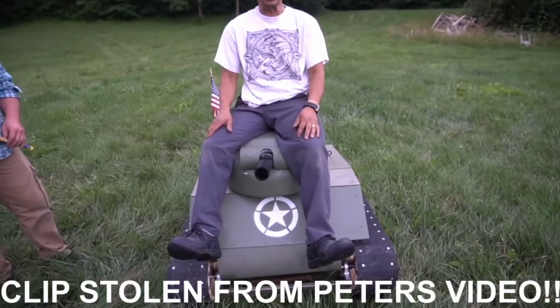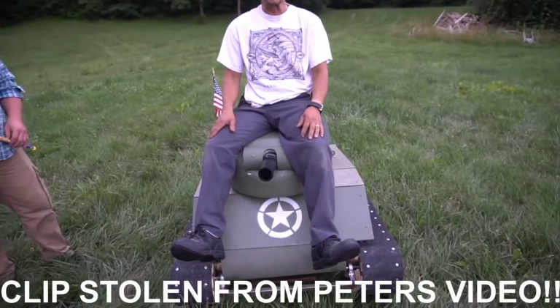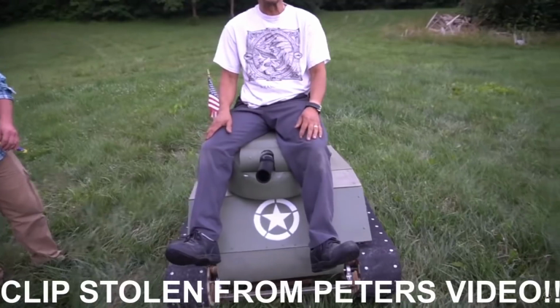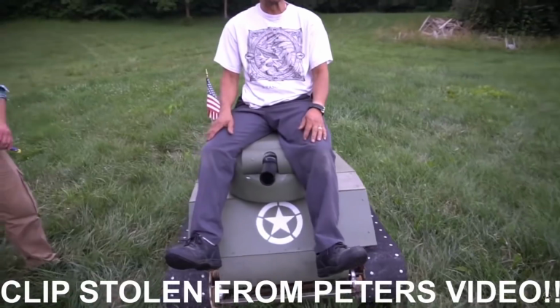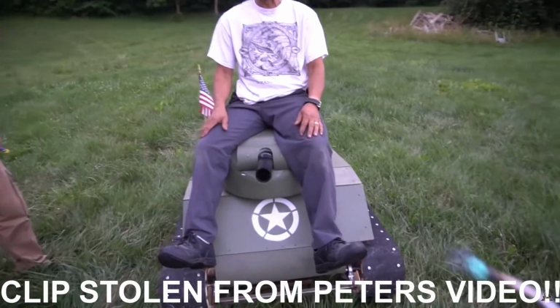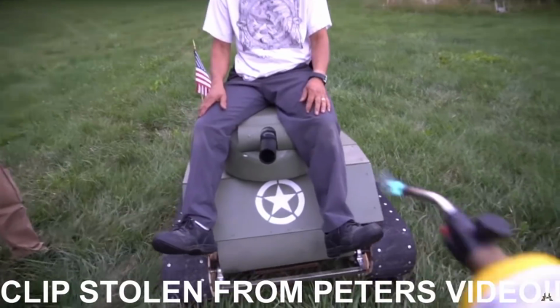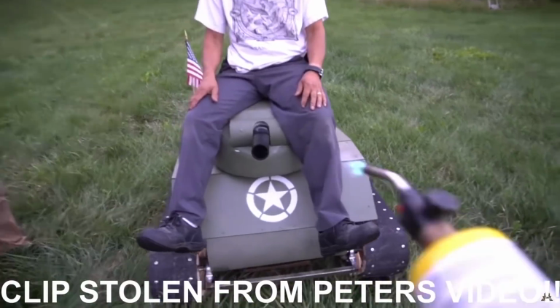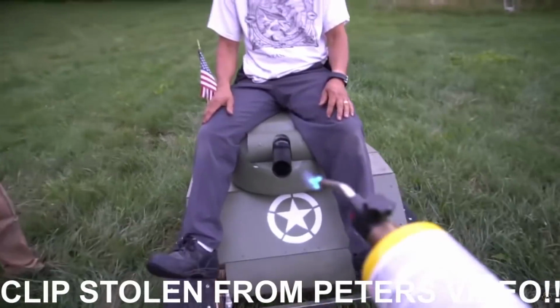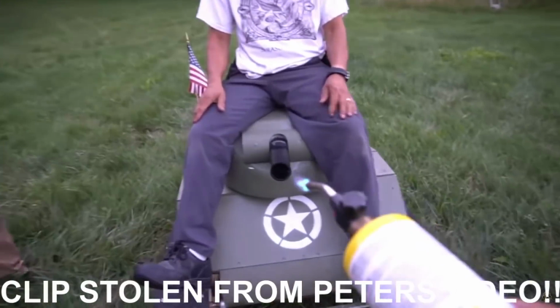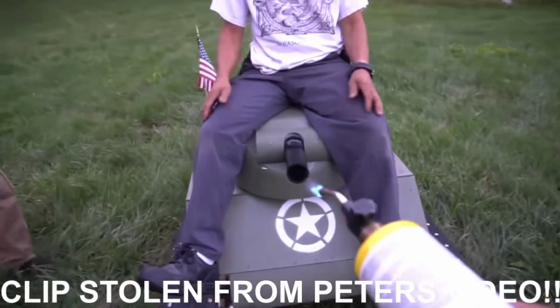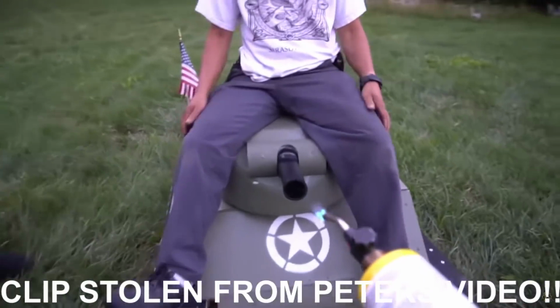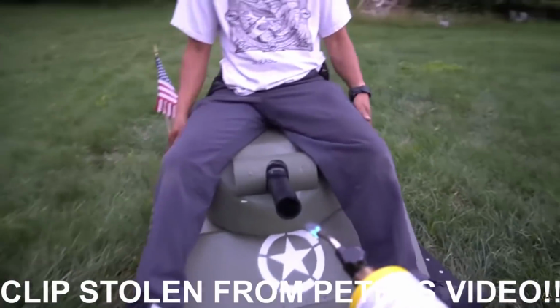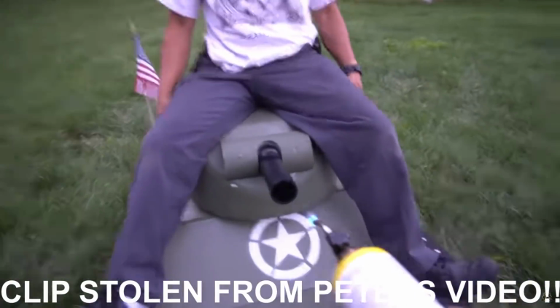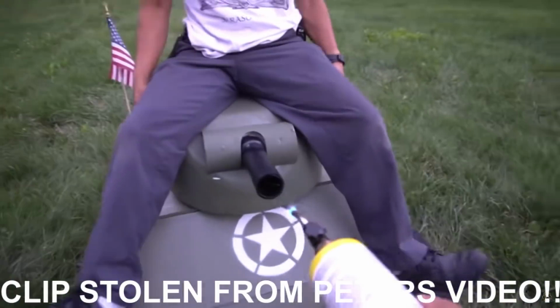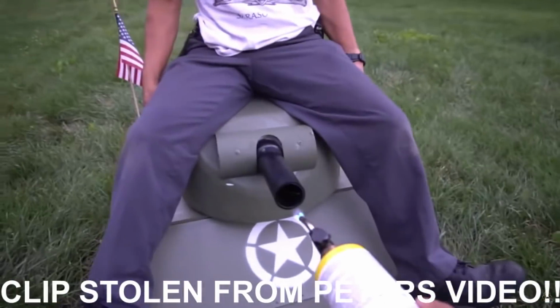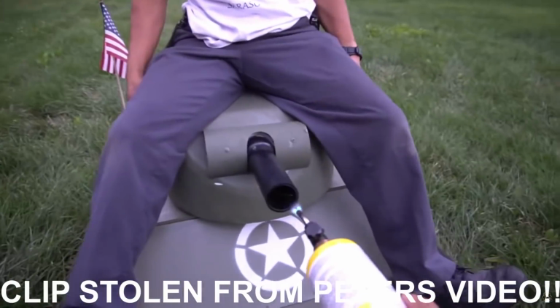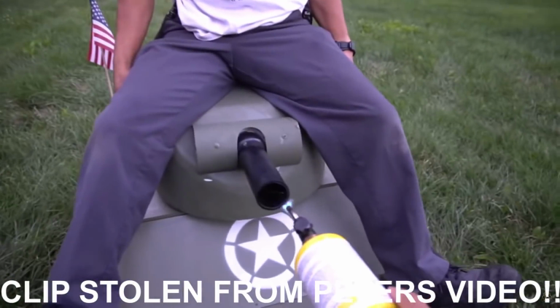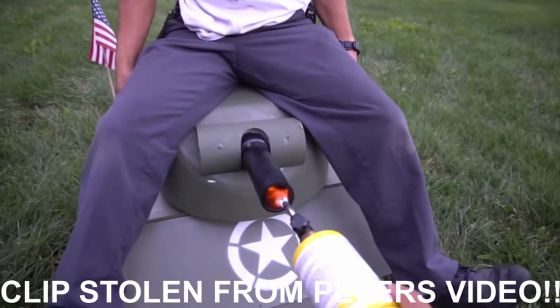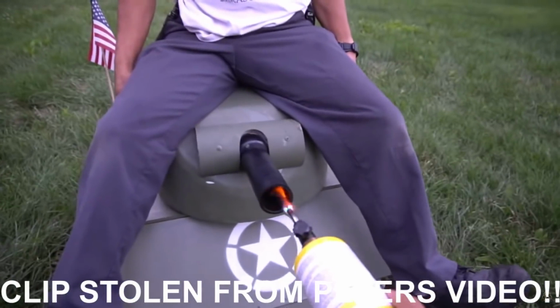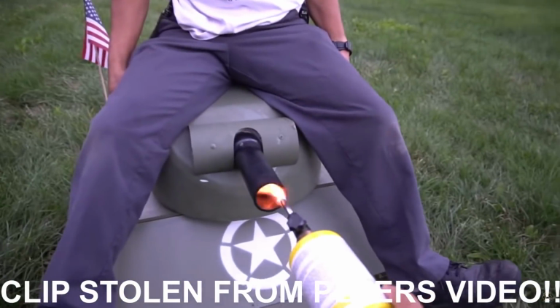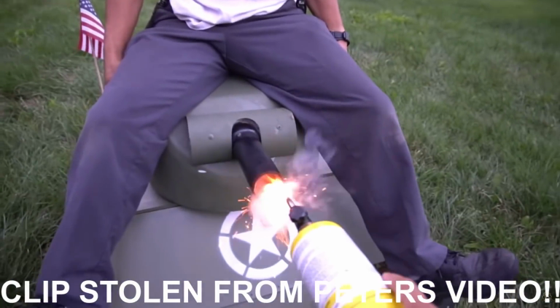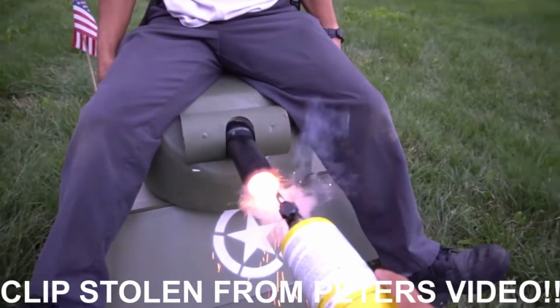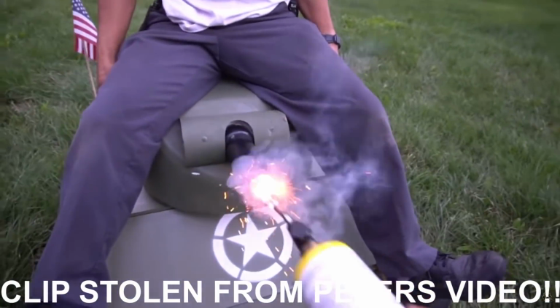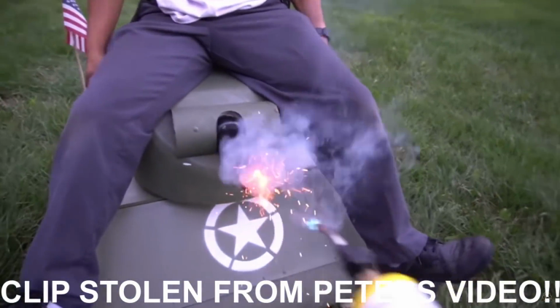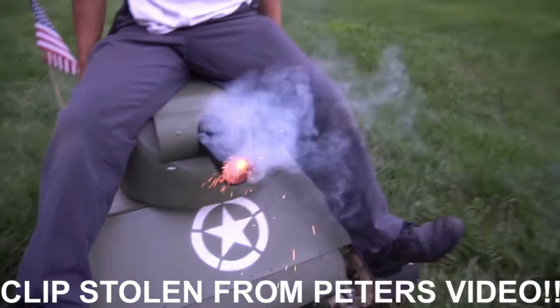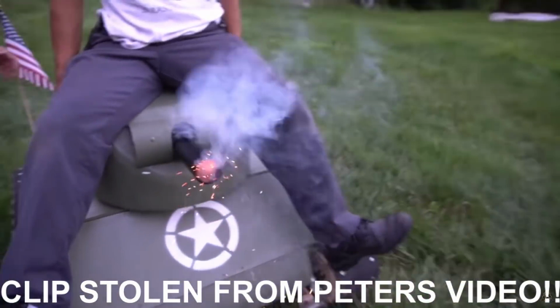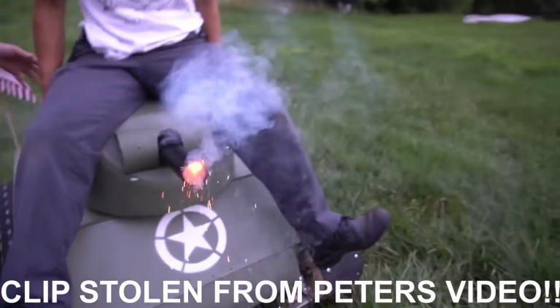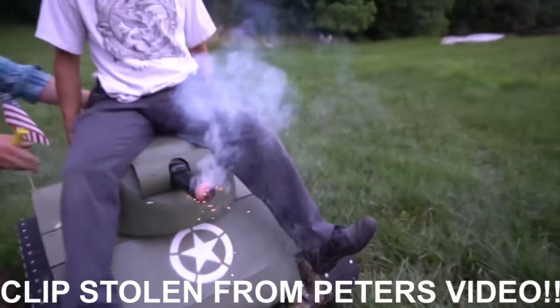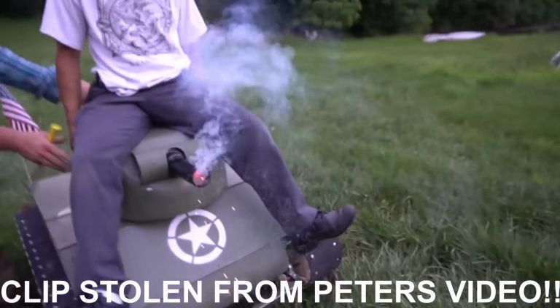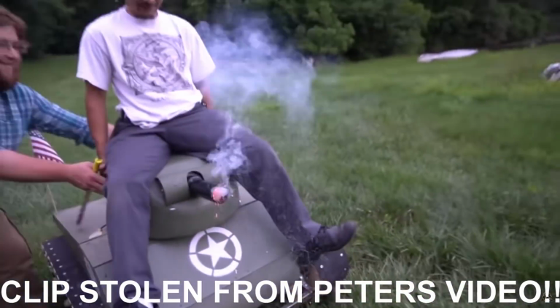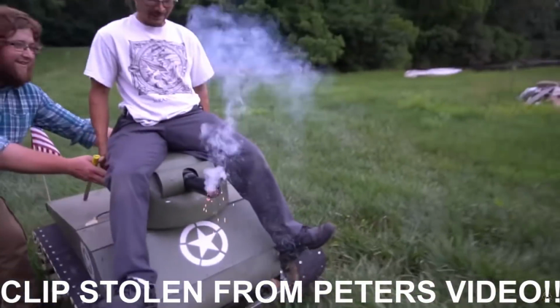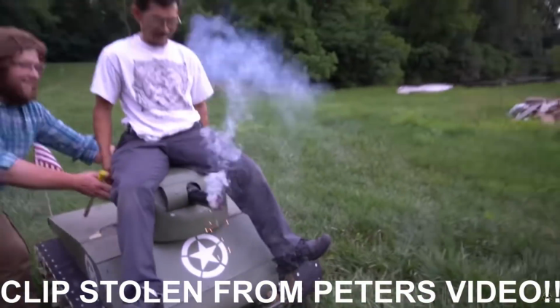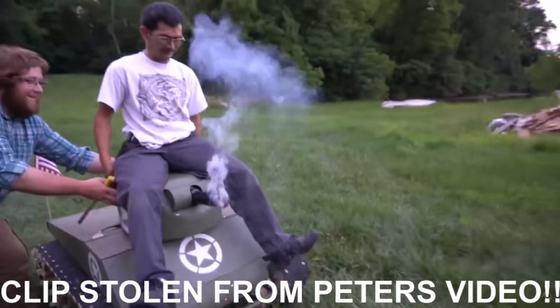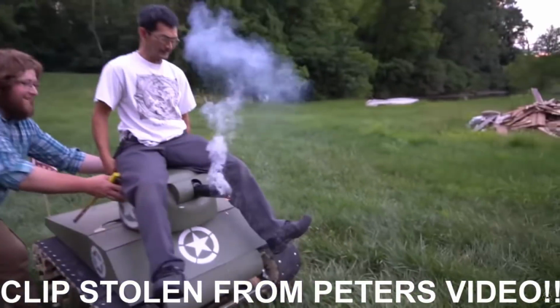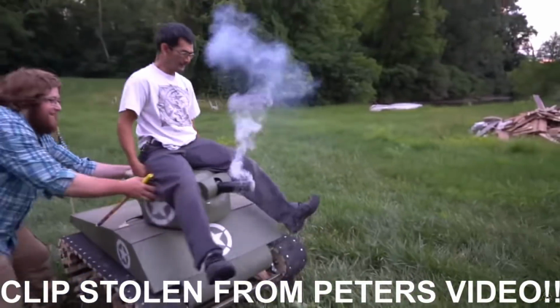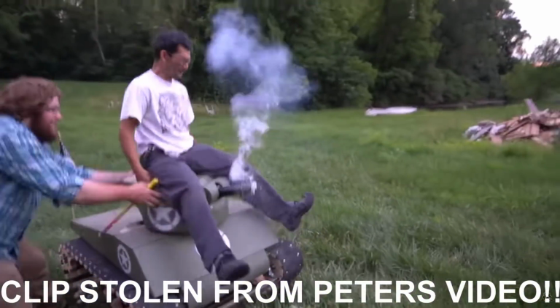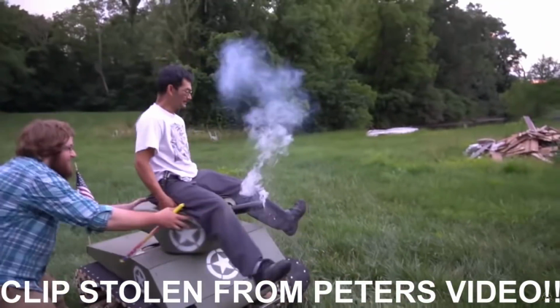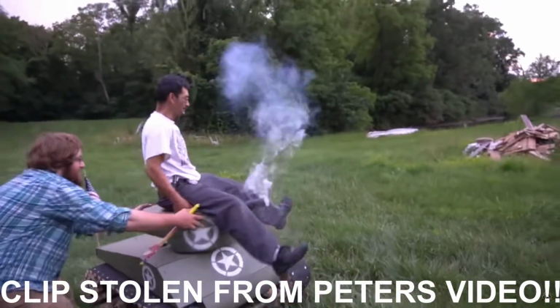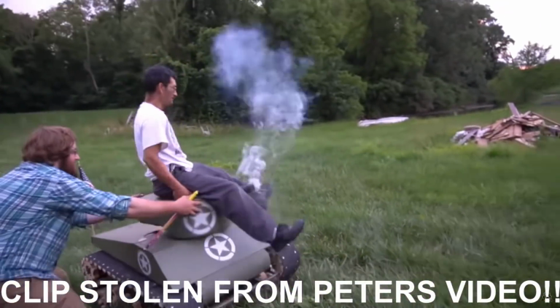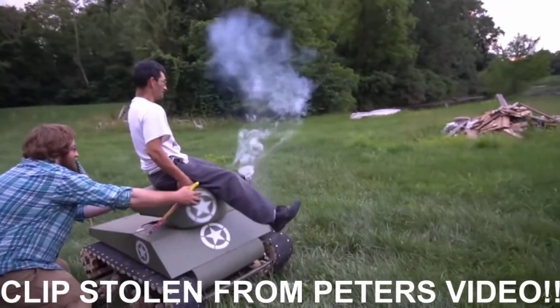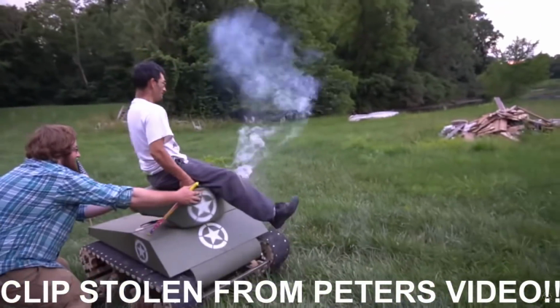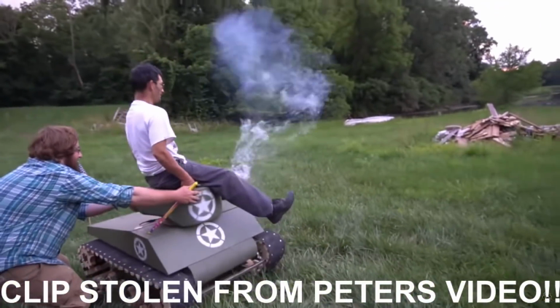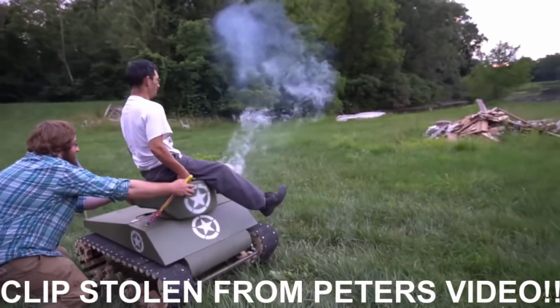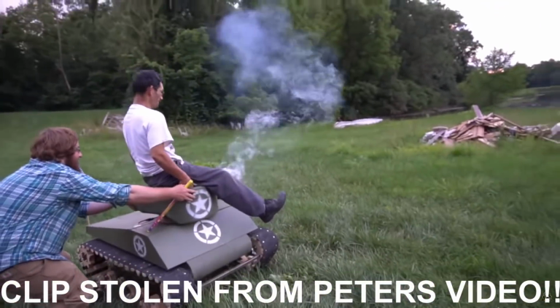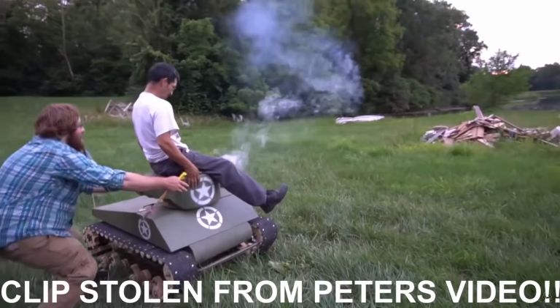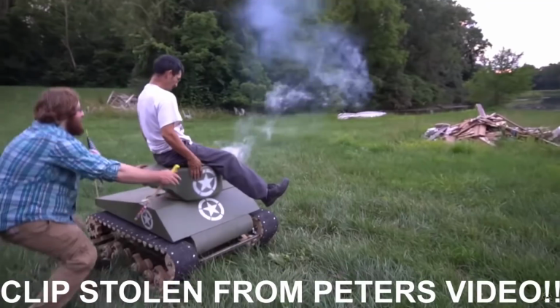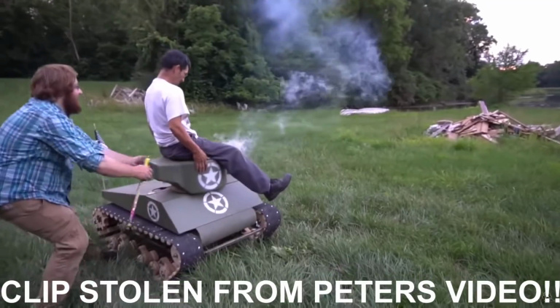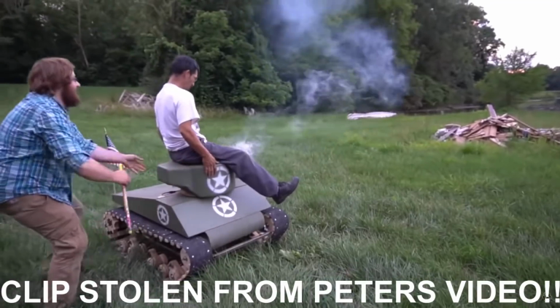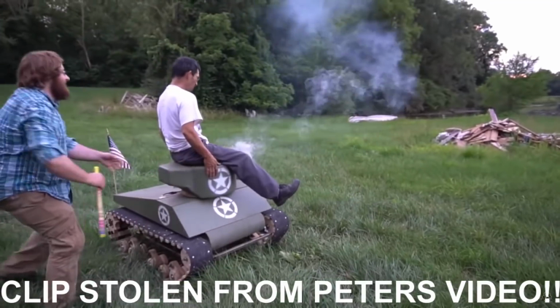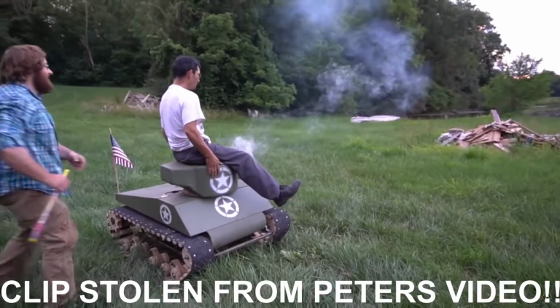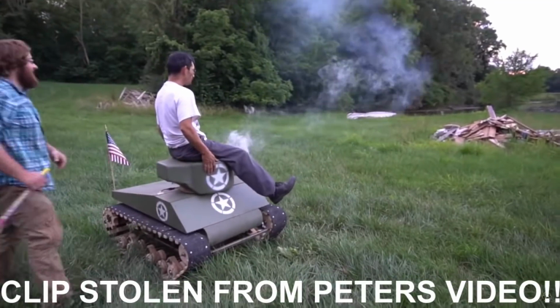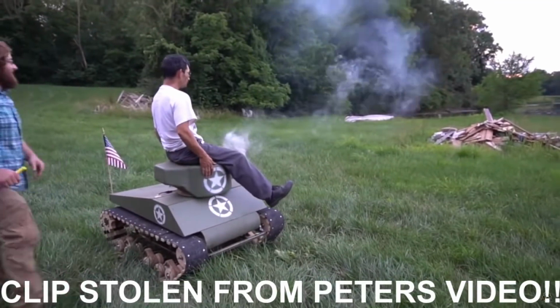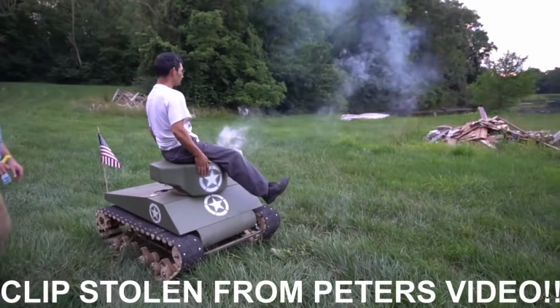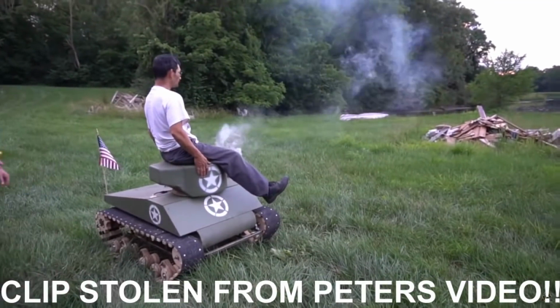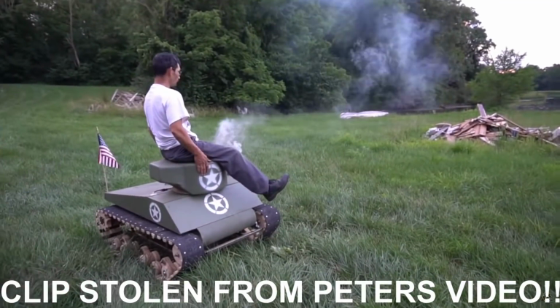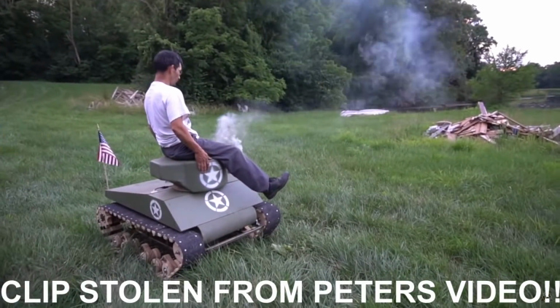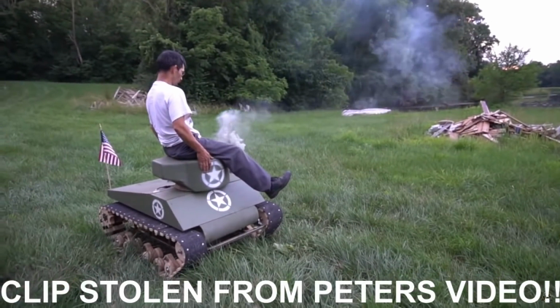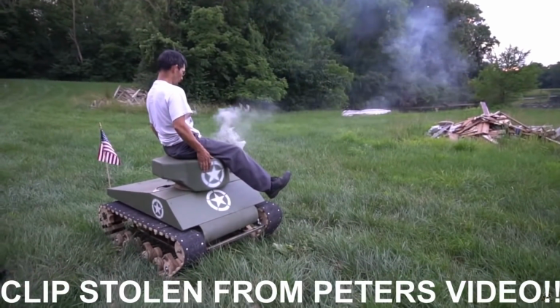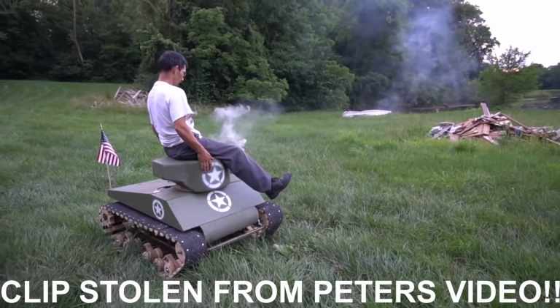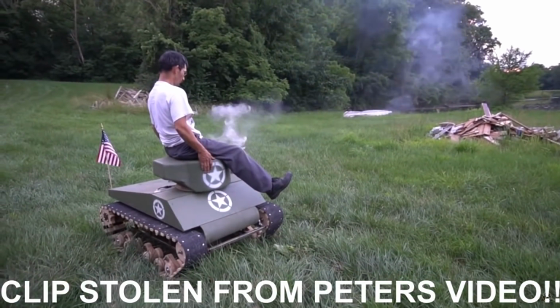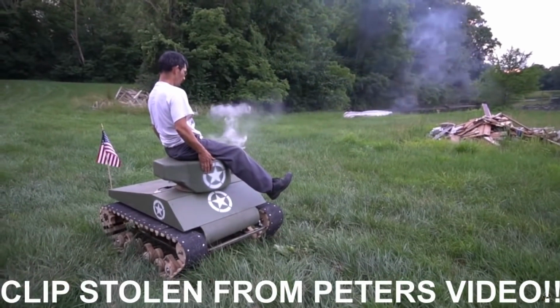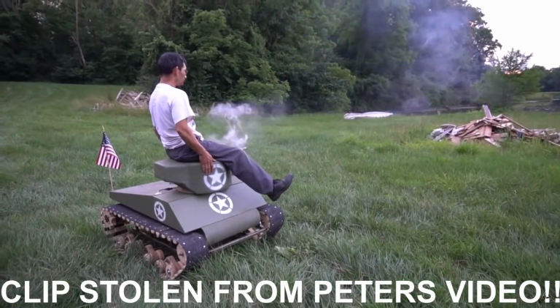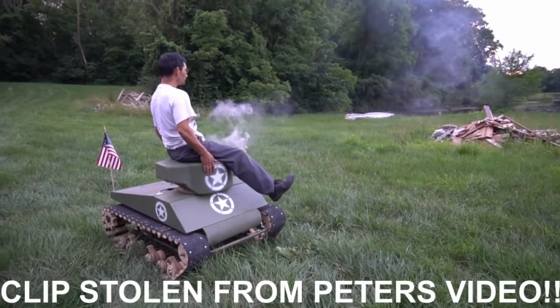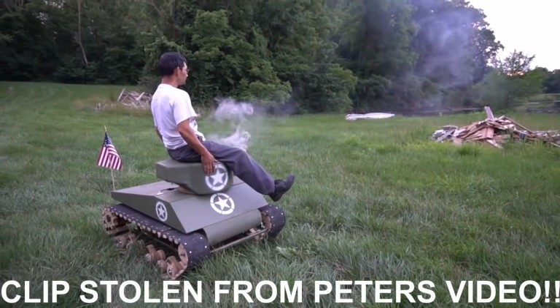It's time to shoot some firehawks! What the hell was that? Fire in the hole!